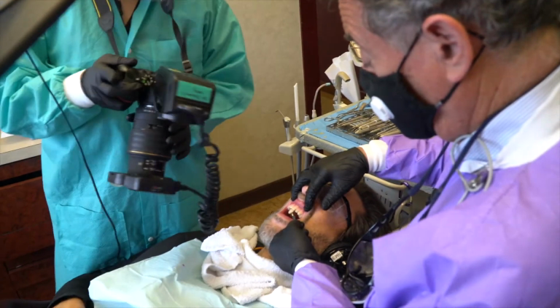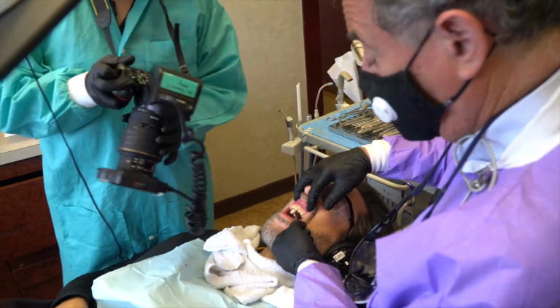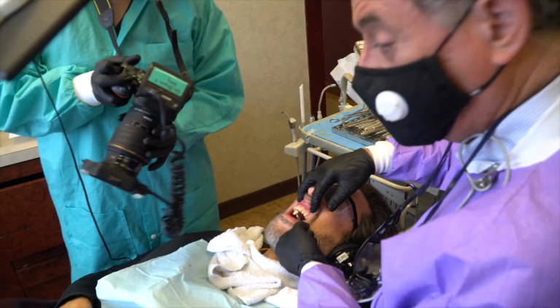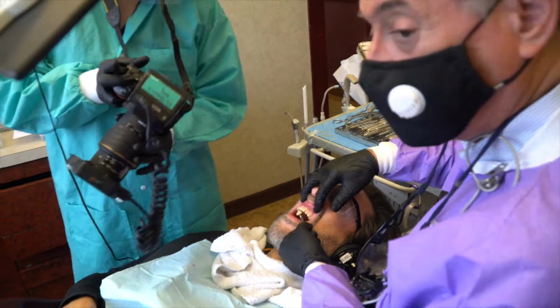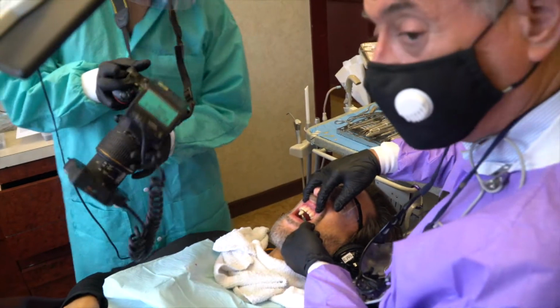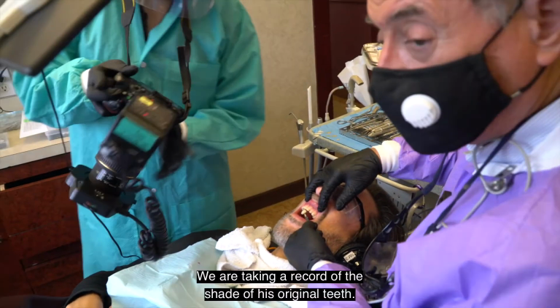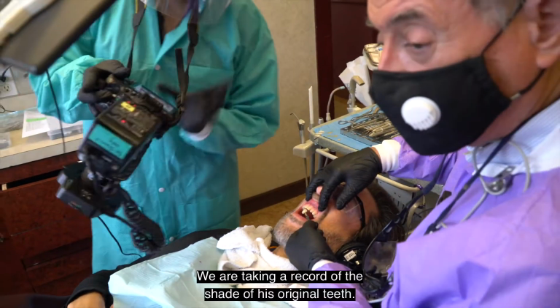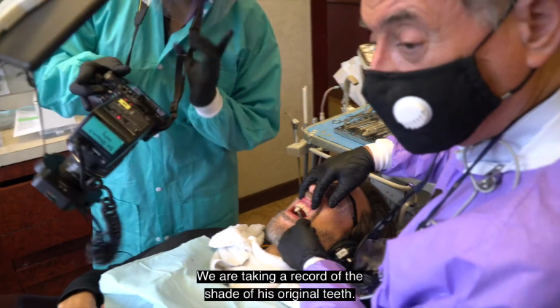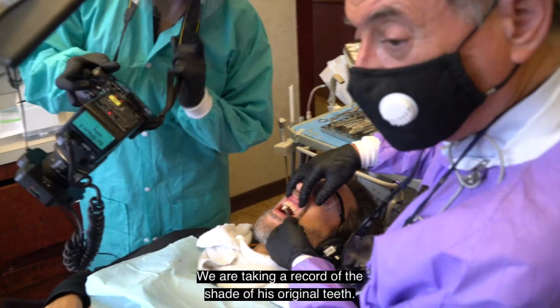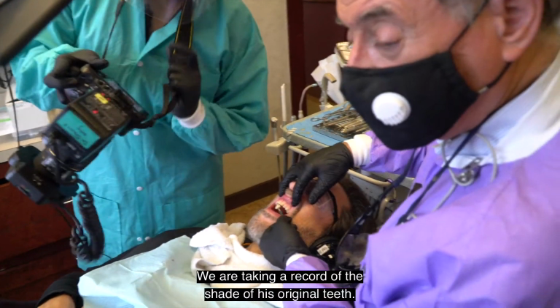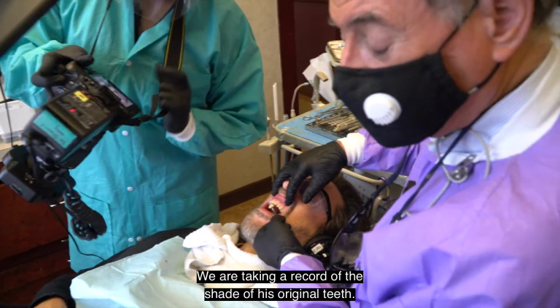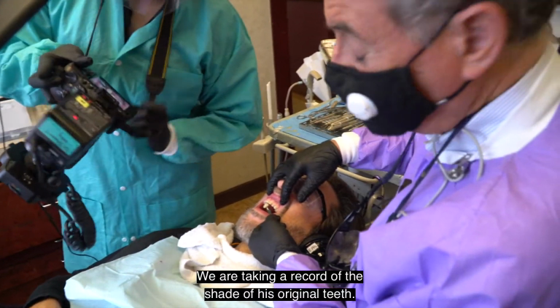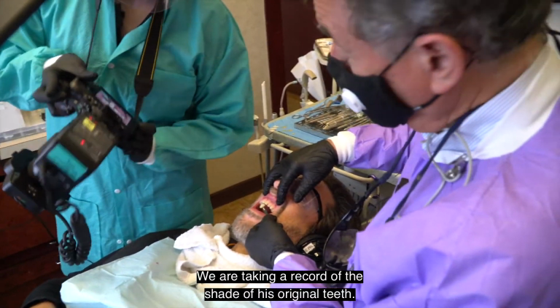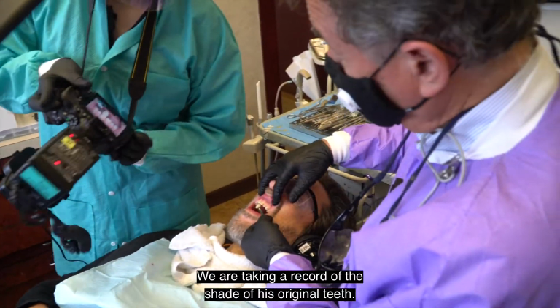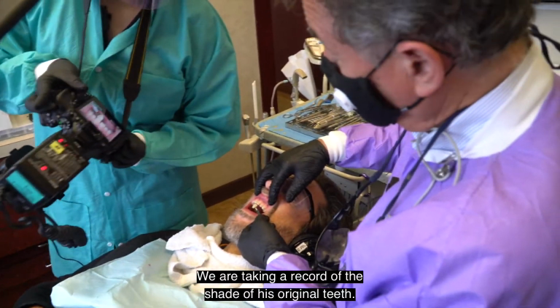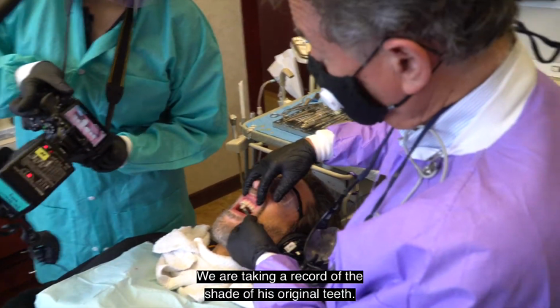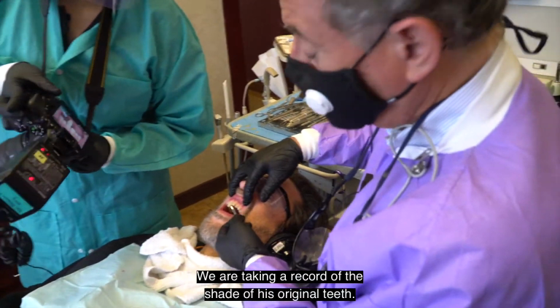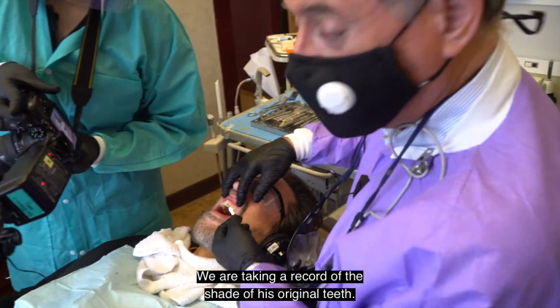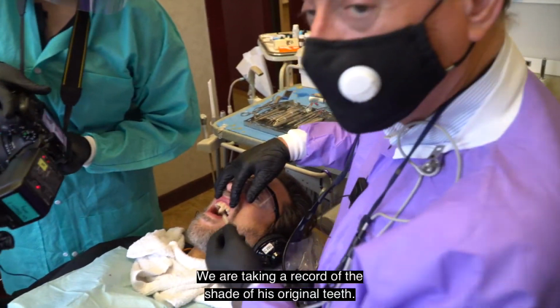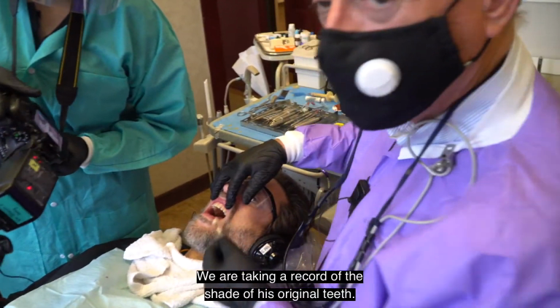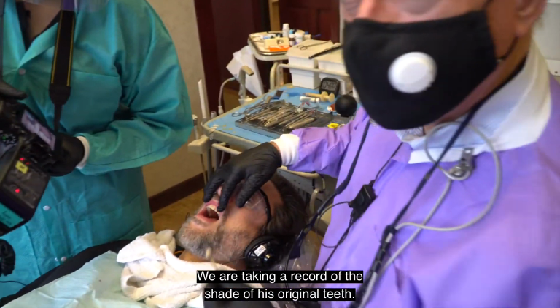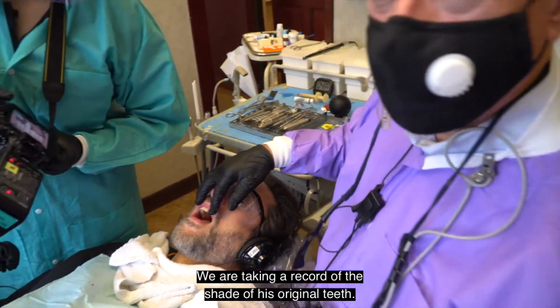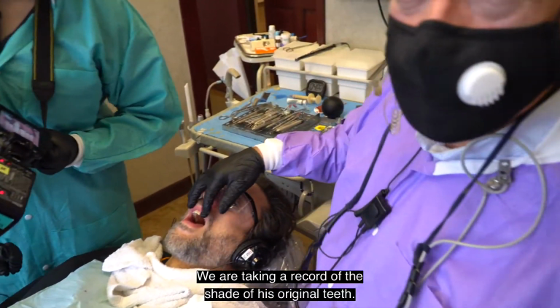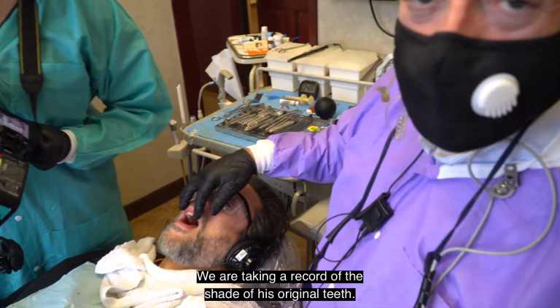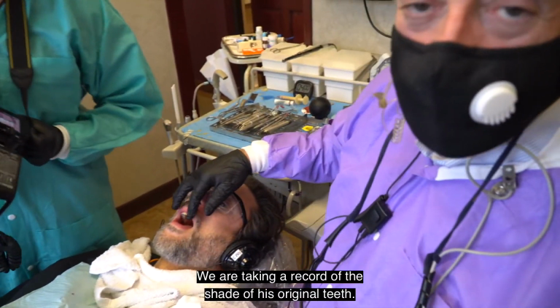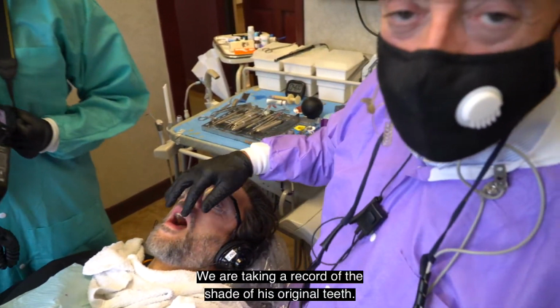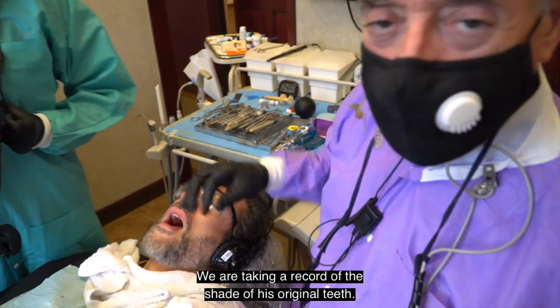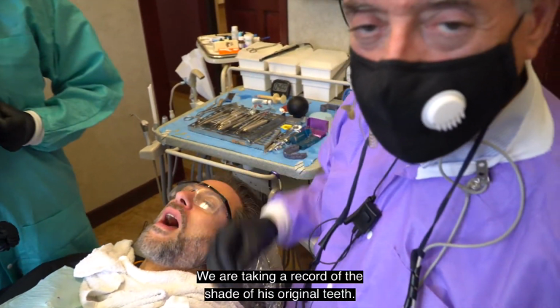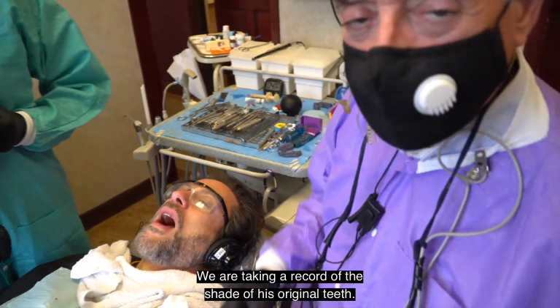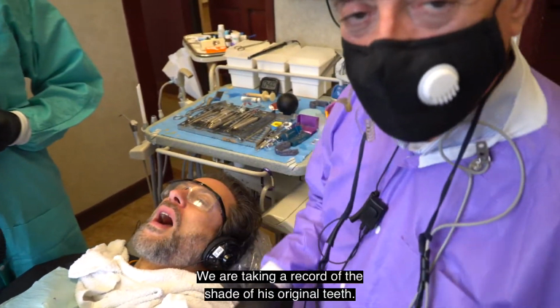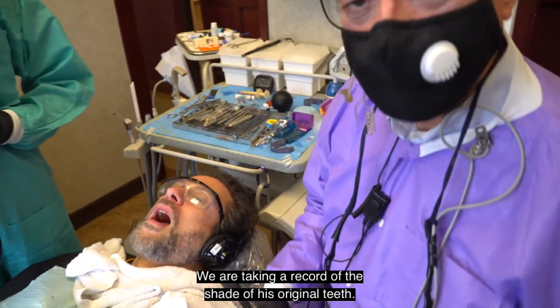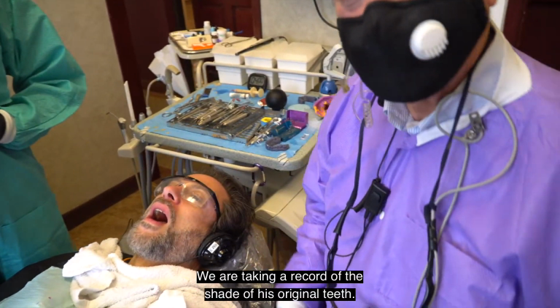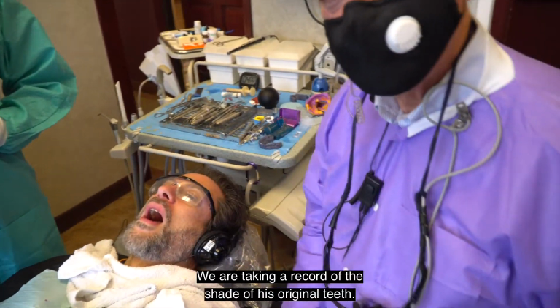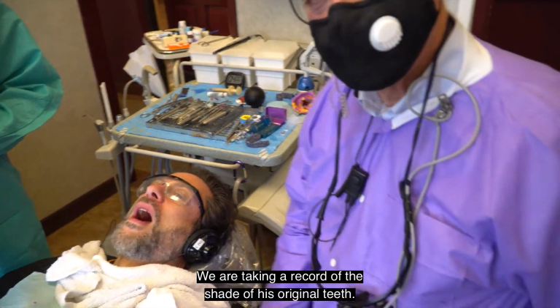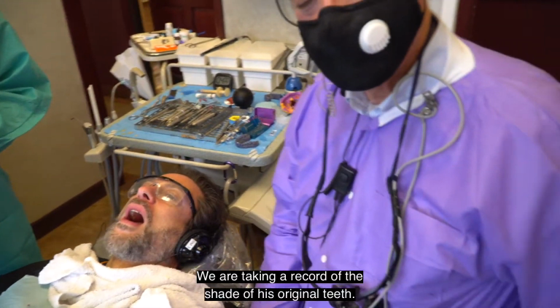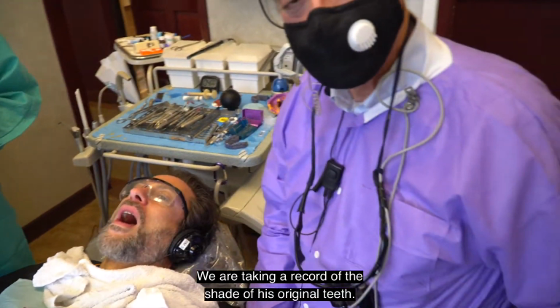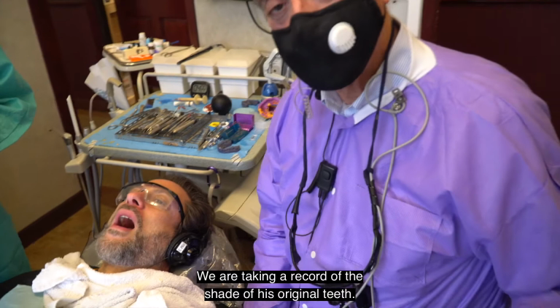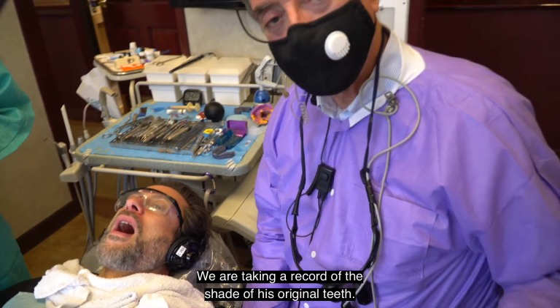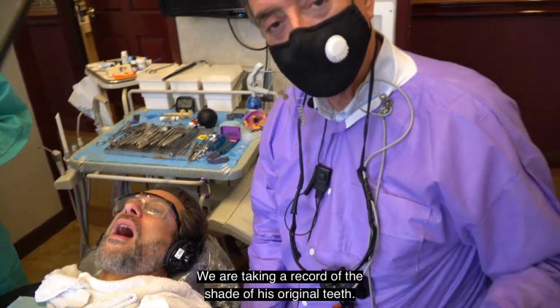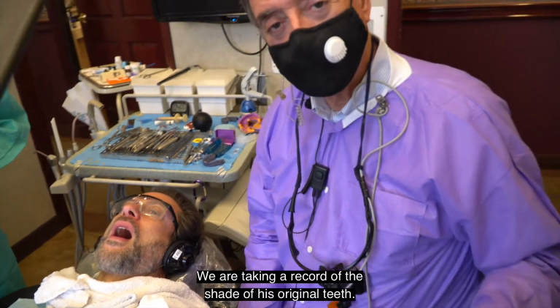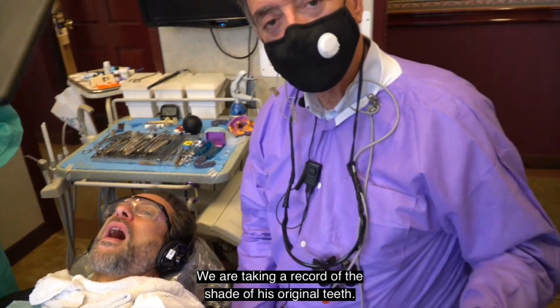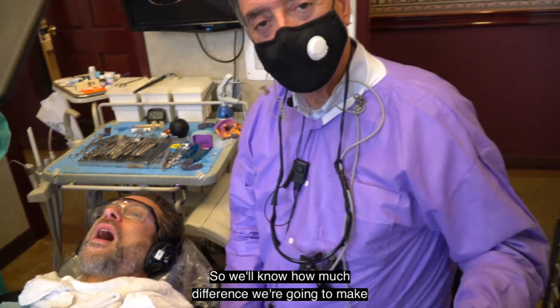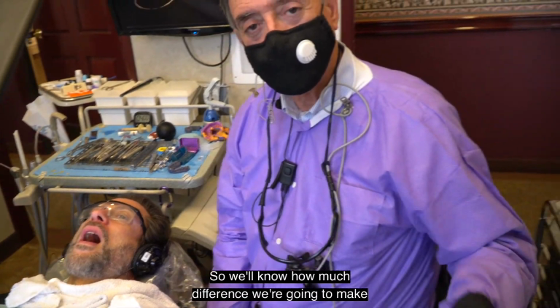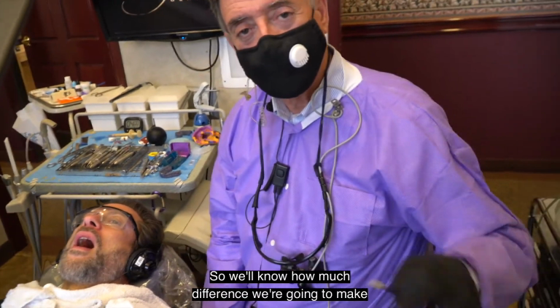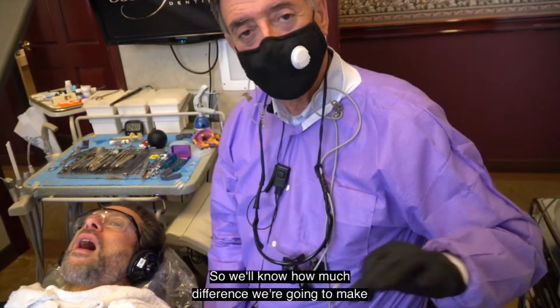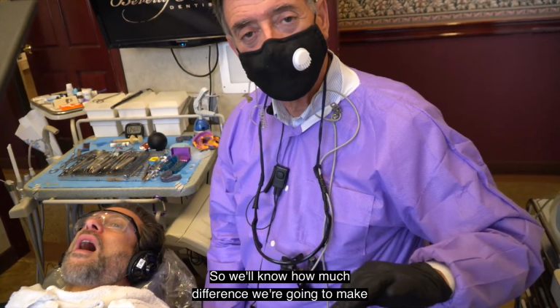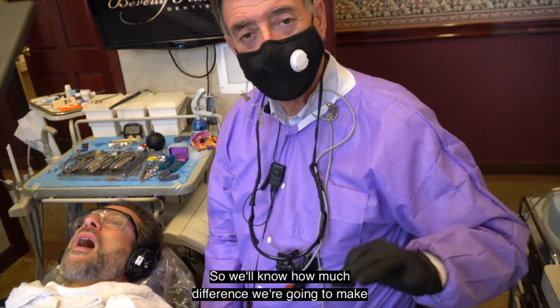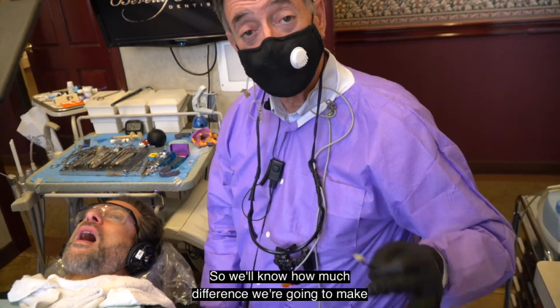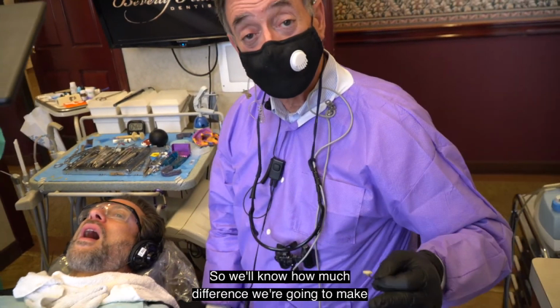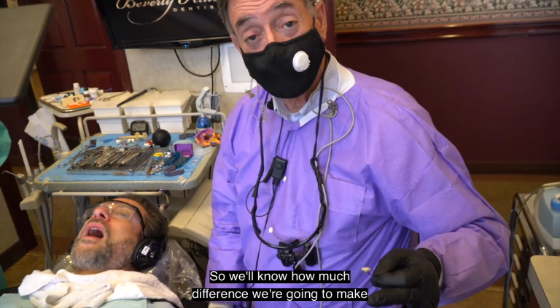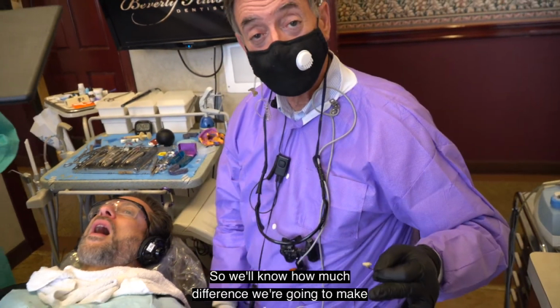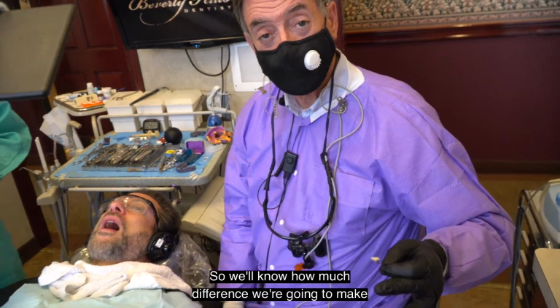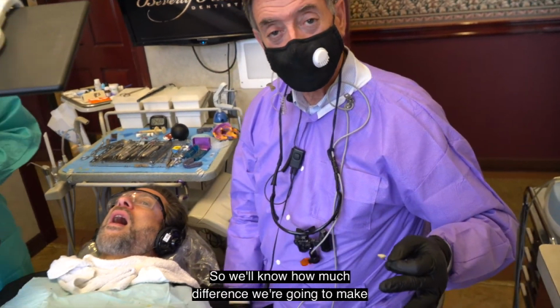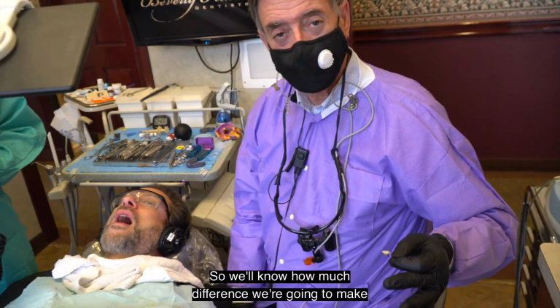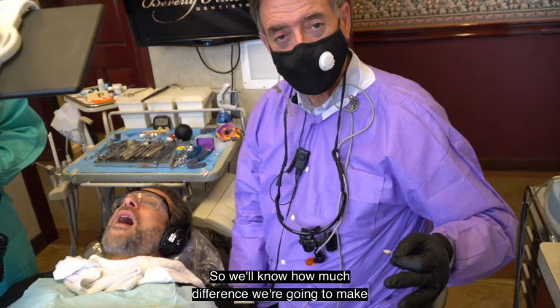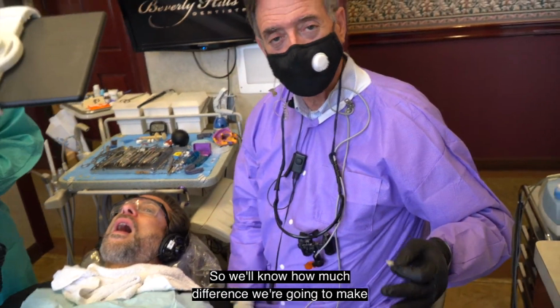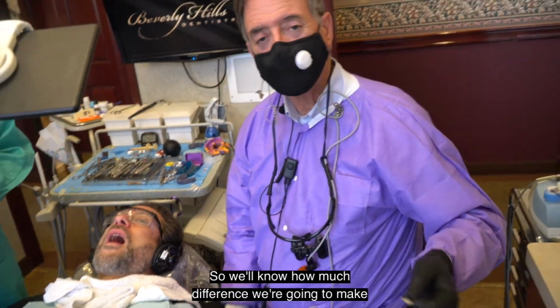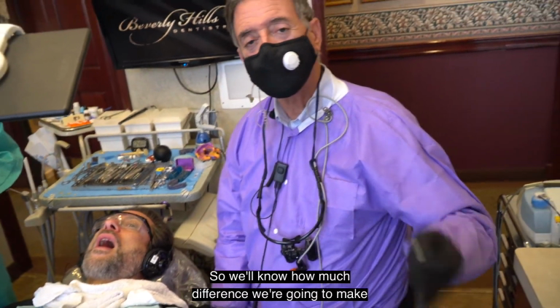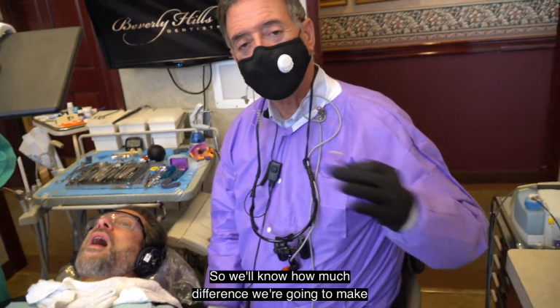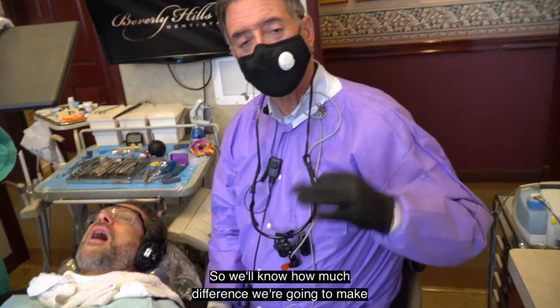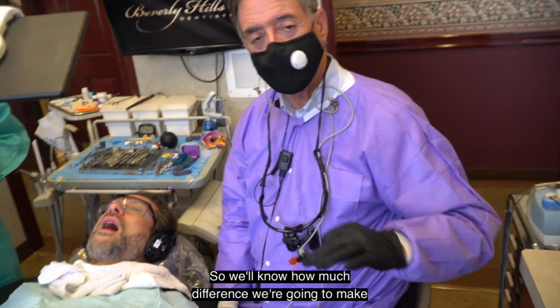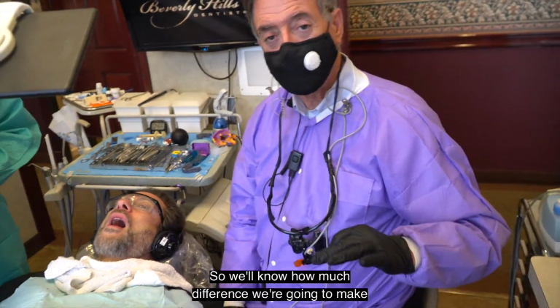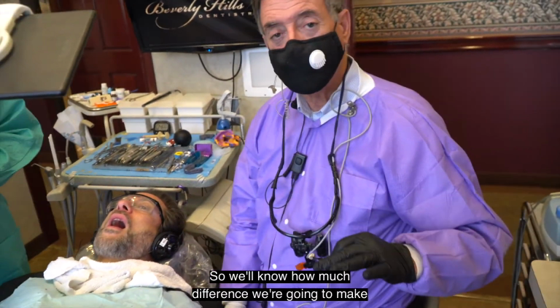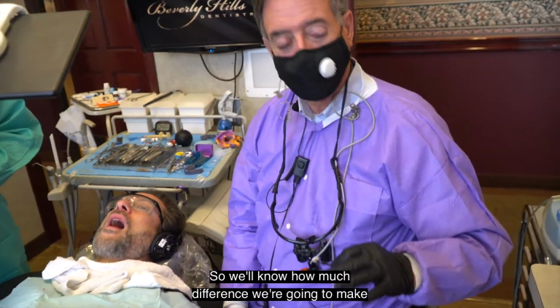We are taking a record of the shade of his original teeth so we'll know how much difference we're going to make.